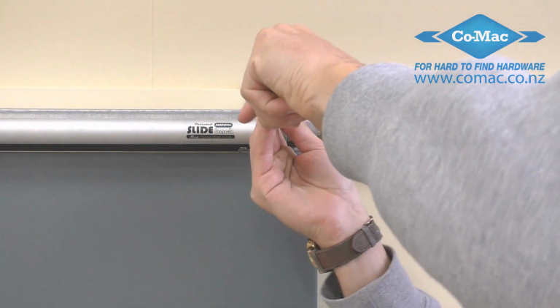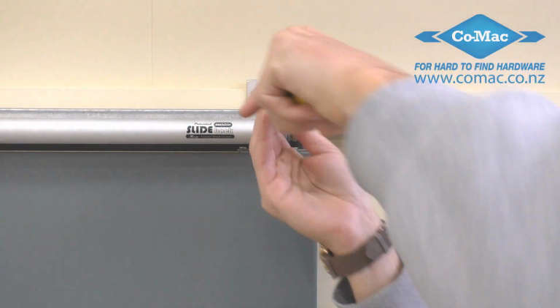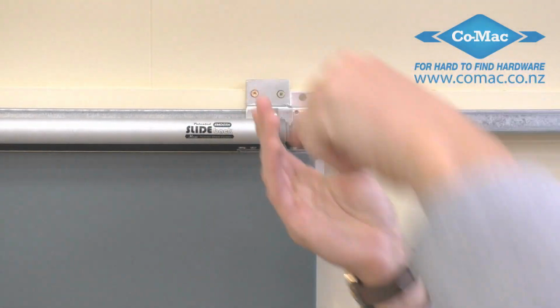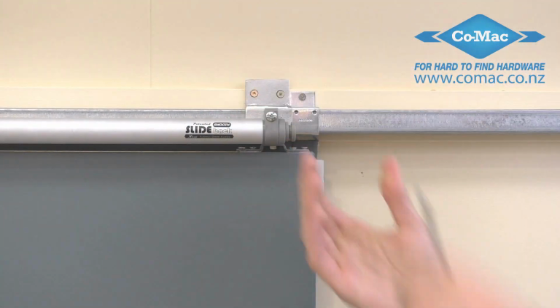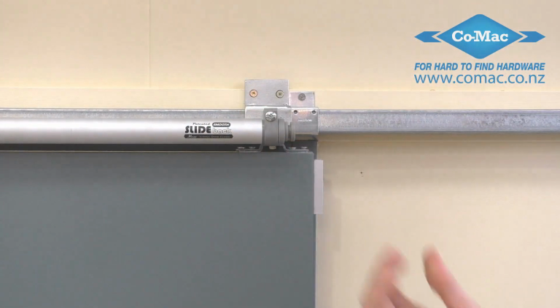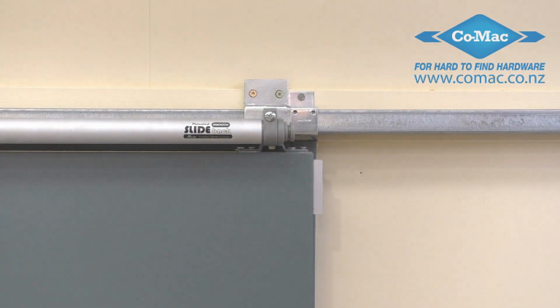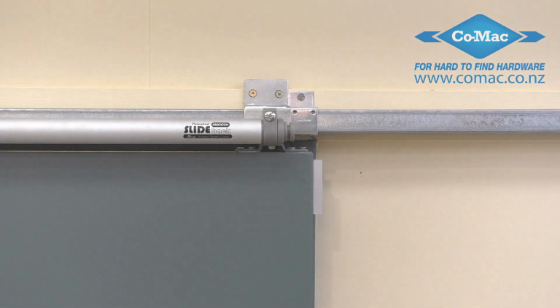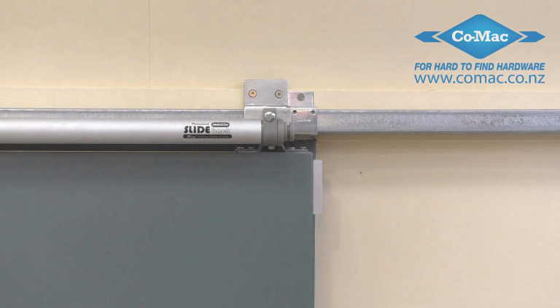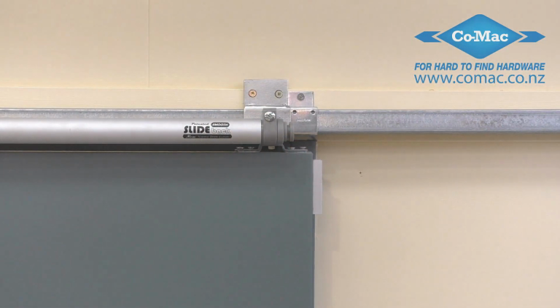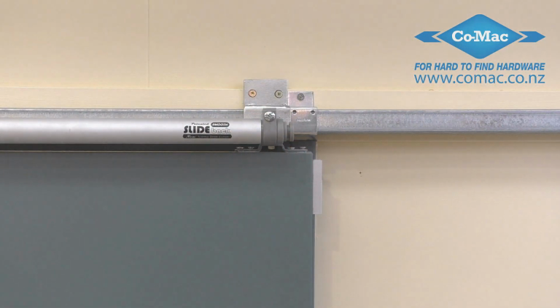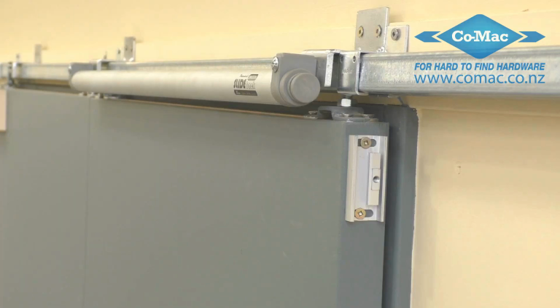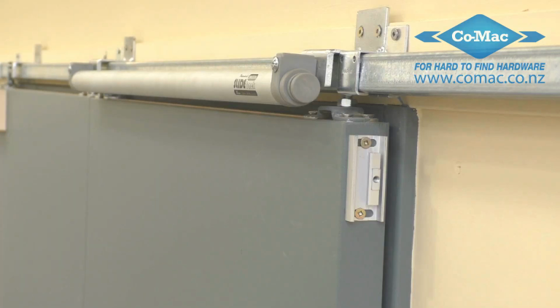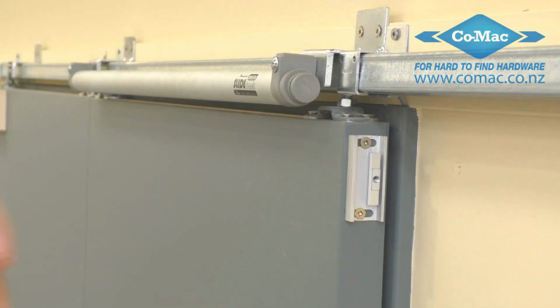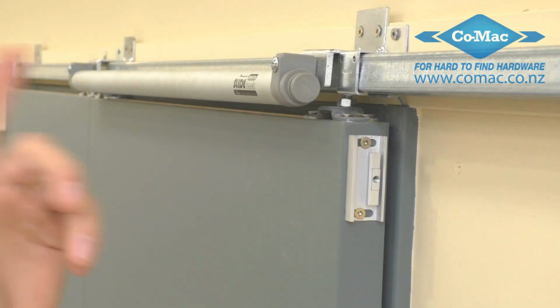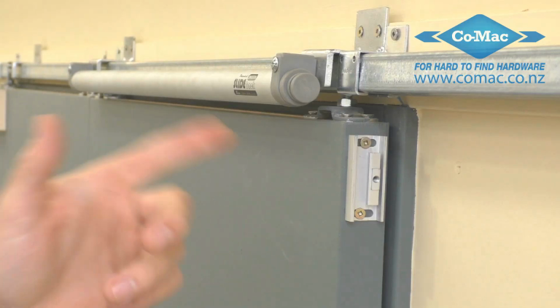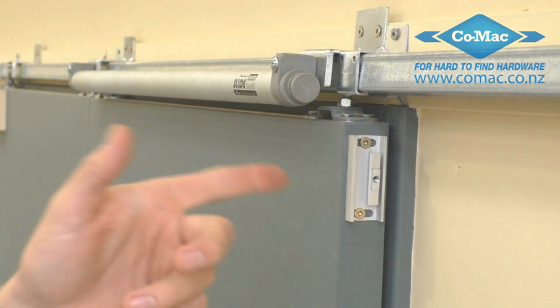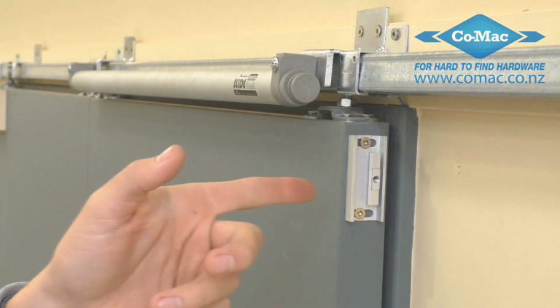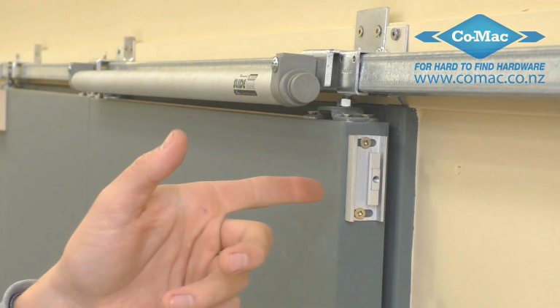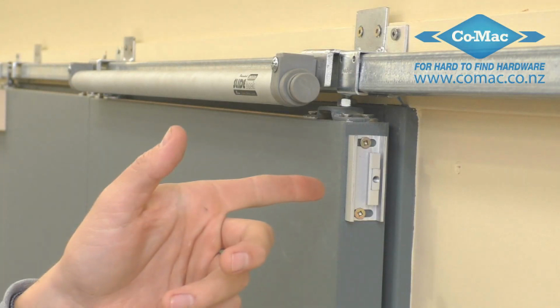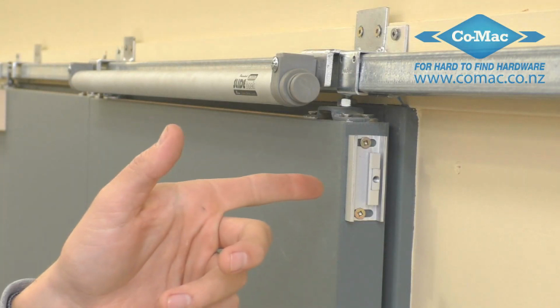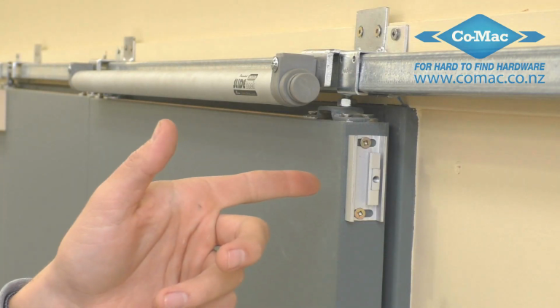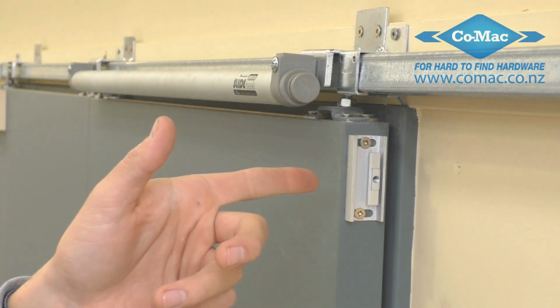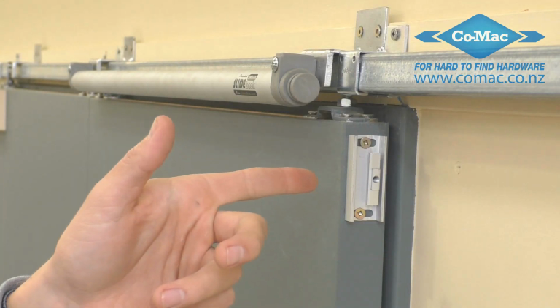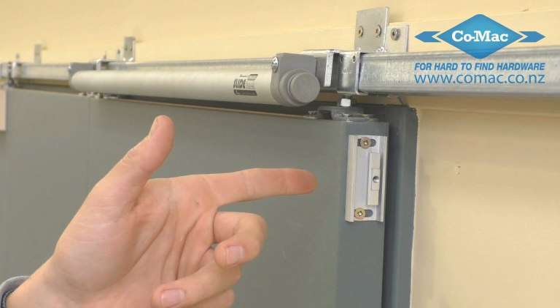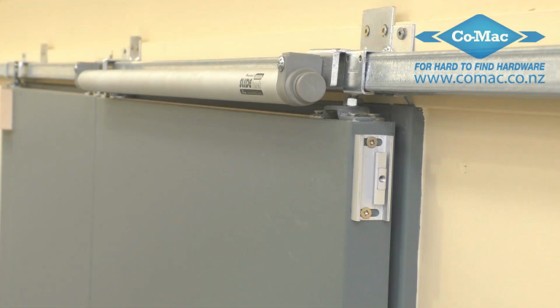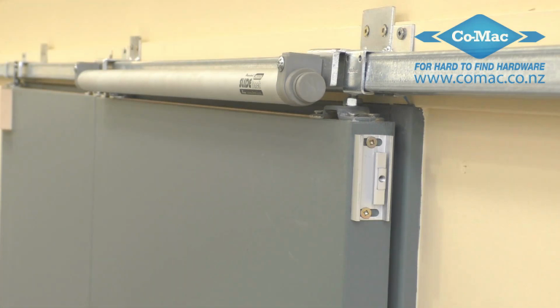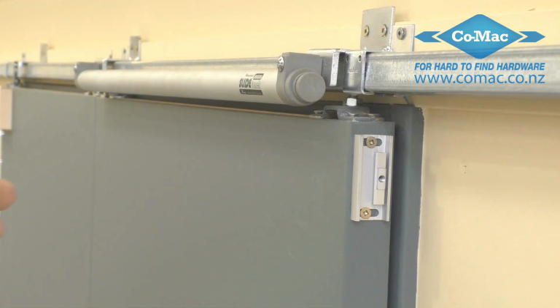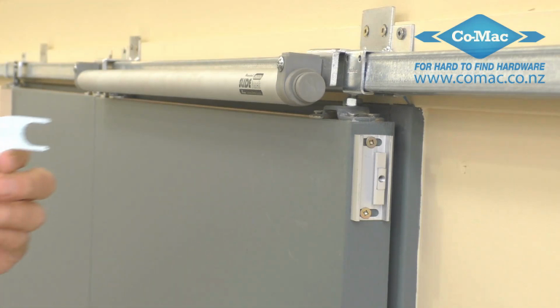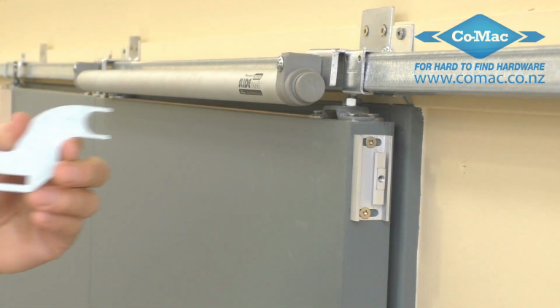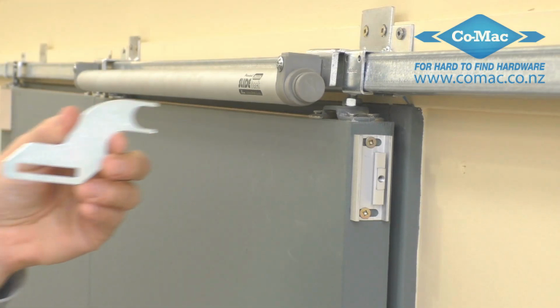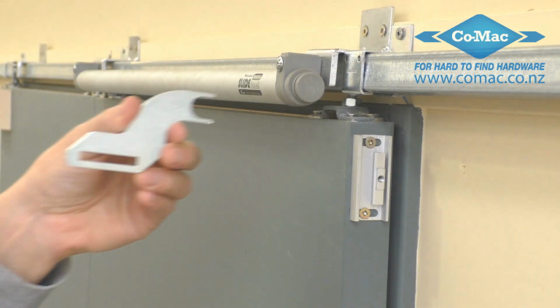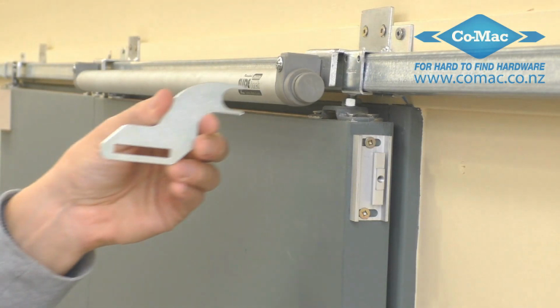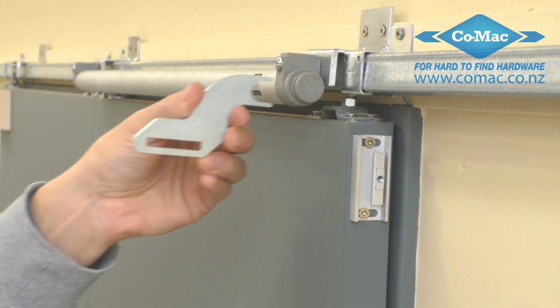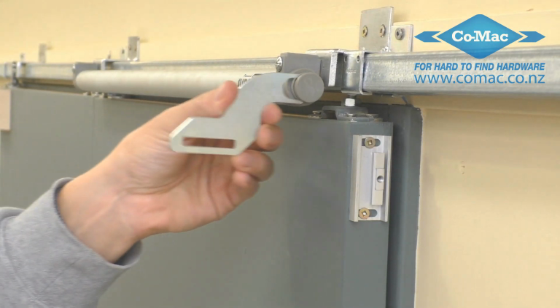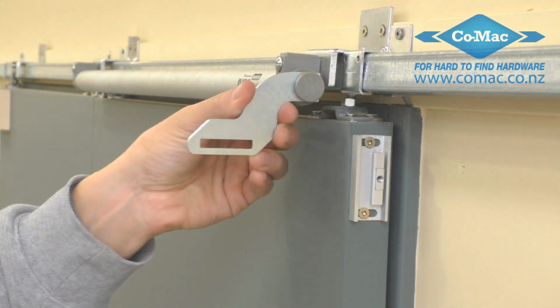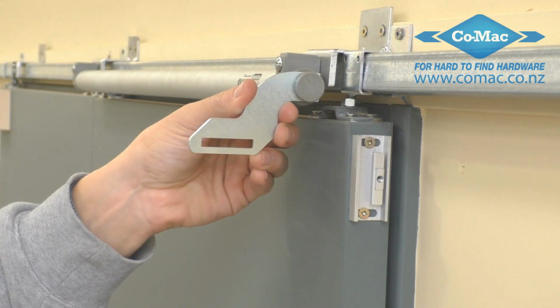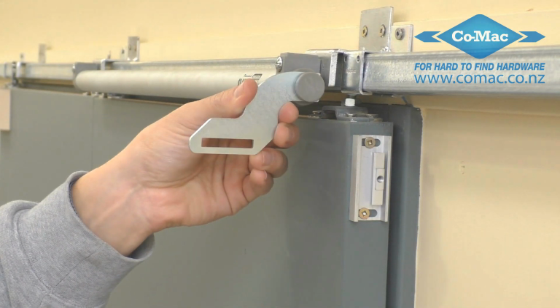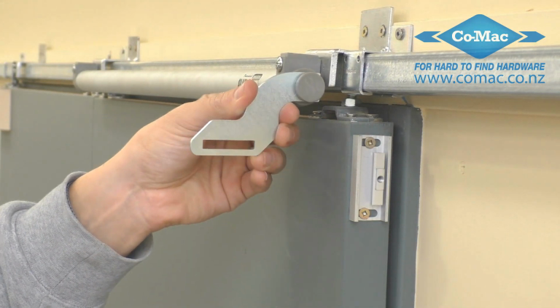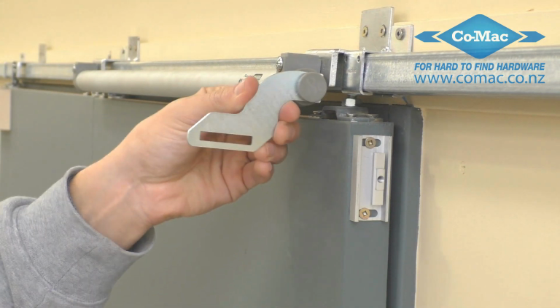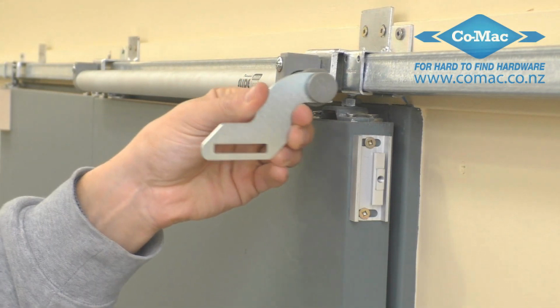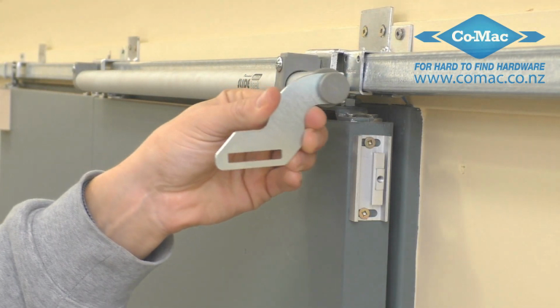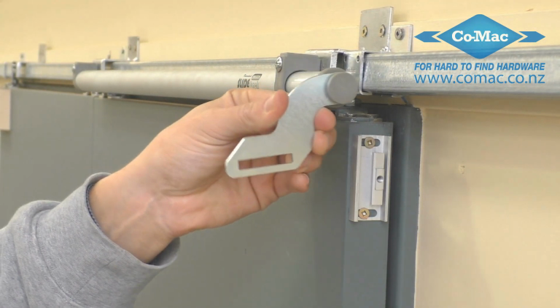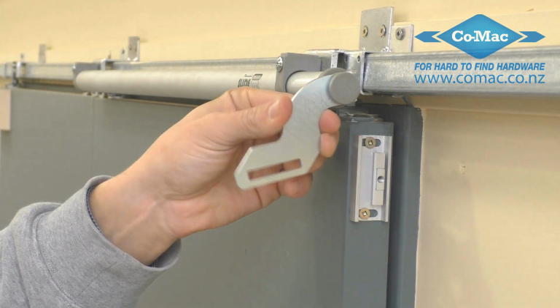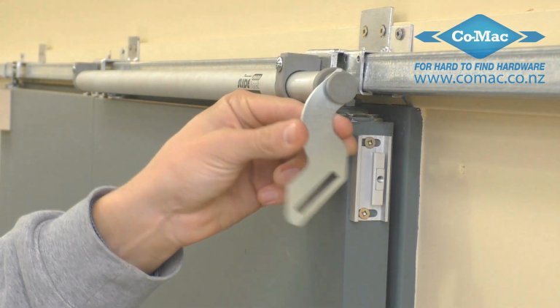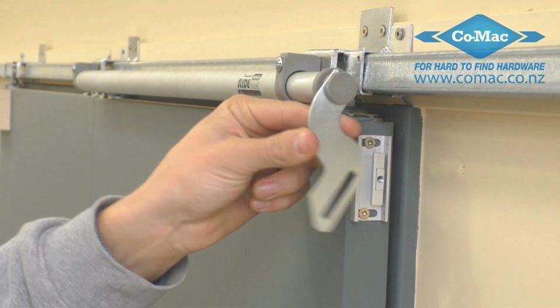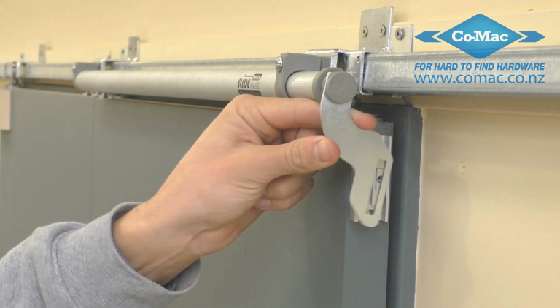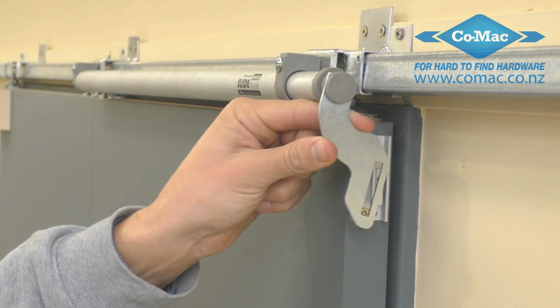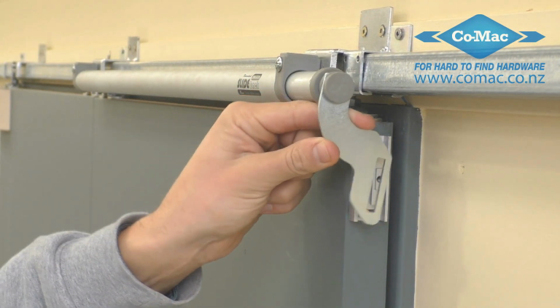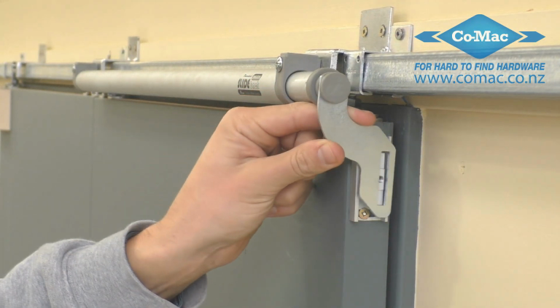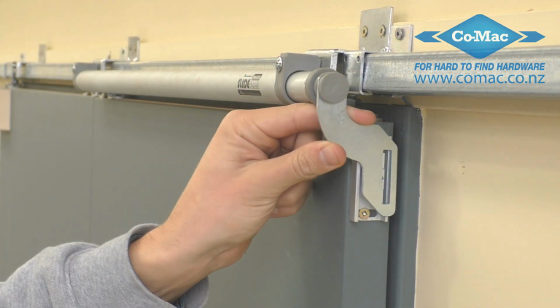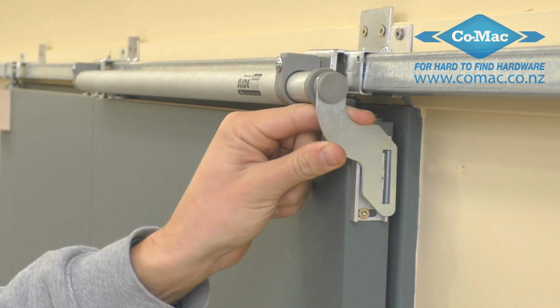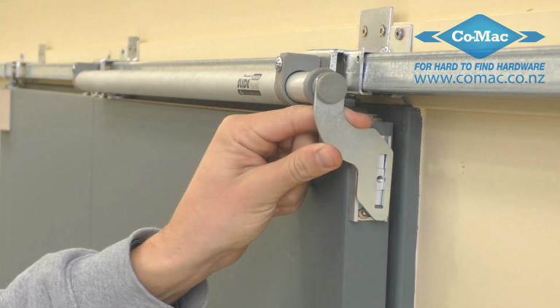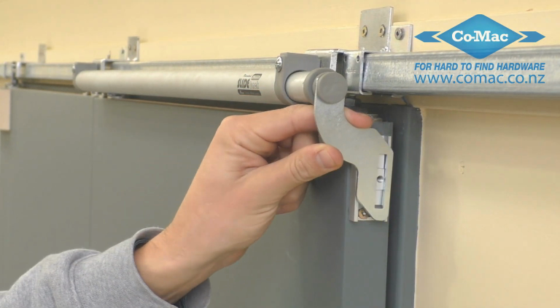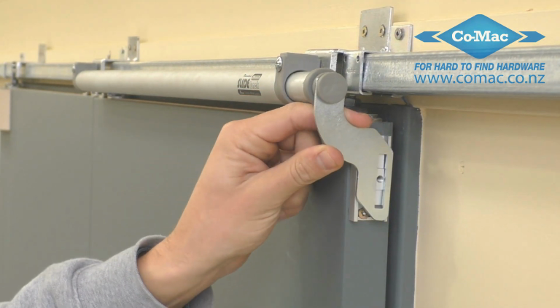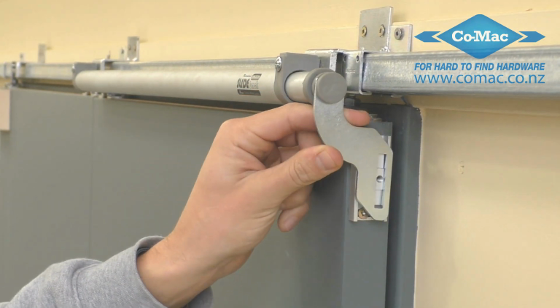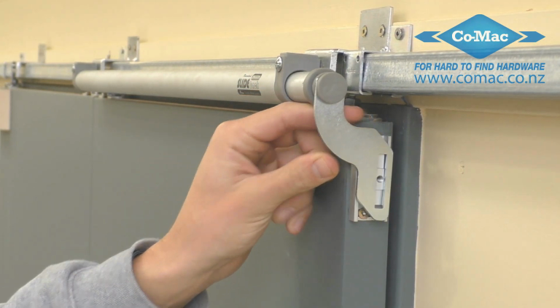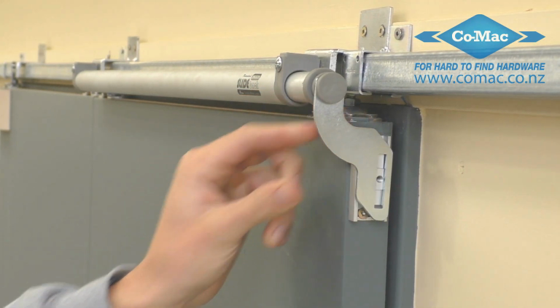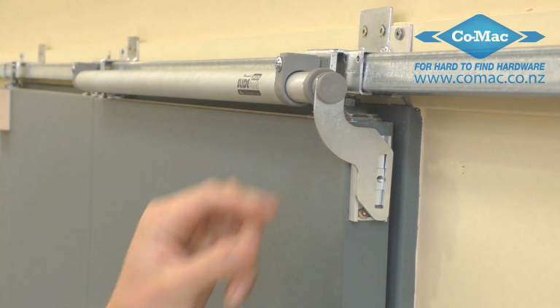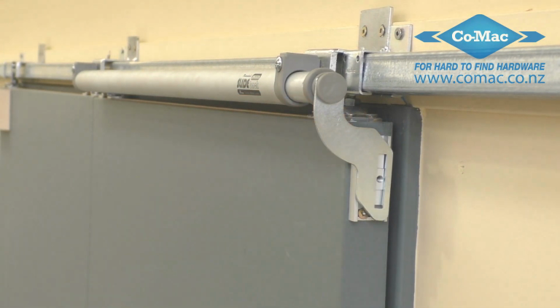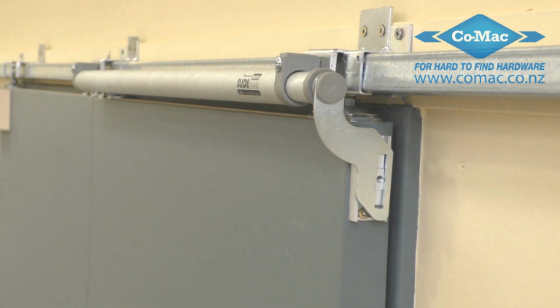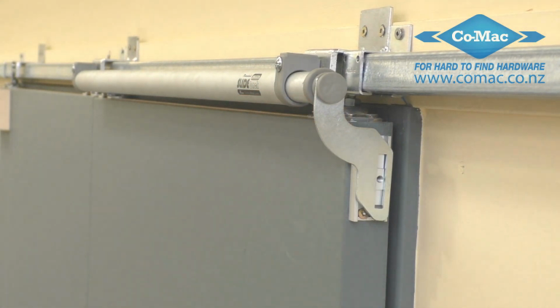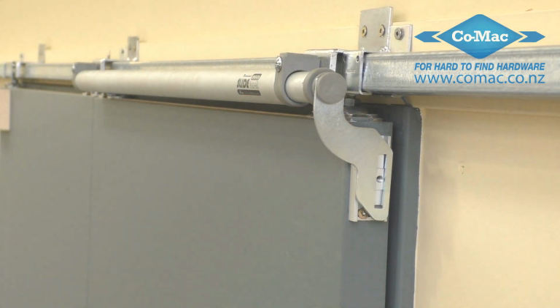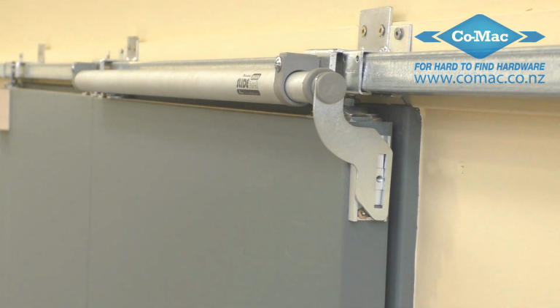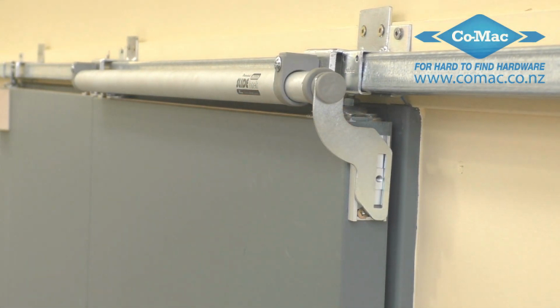Now, attach the screw-on bracket provided to the side of the door. Use the provided clip to attach the sliding door closer to the door.